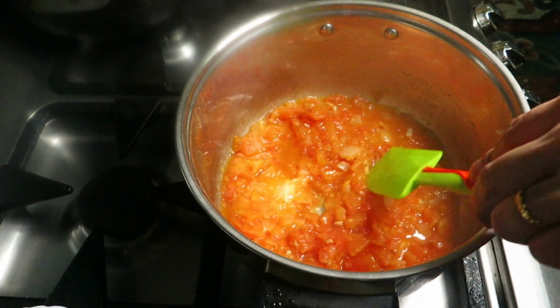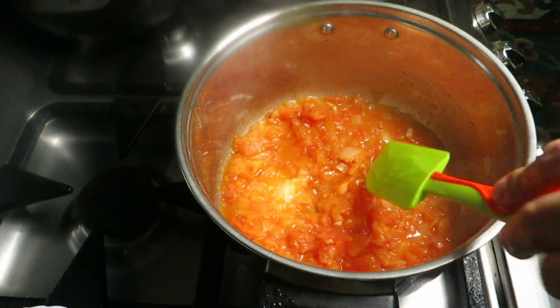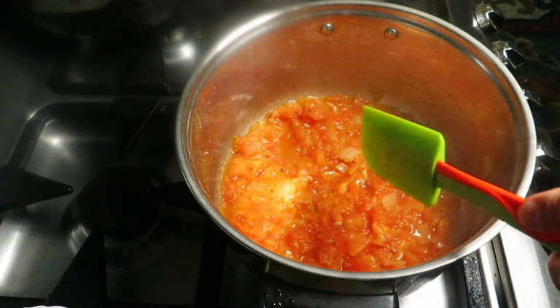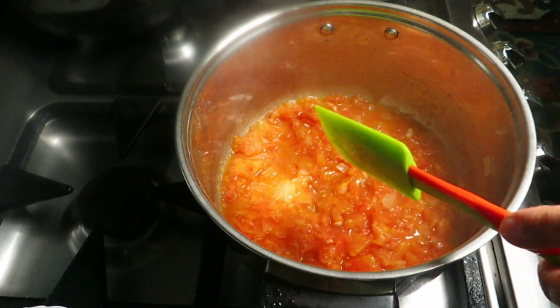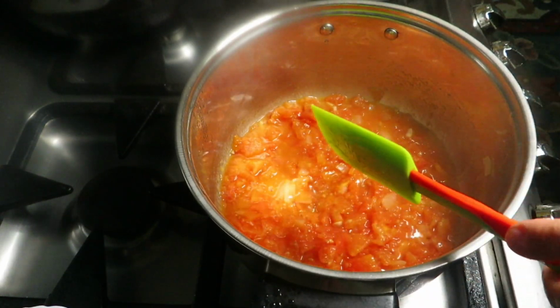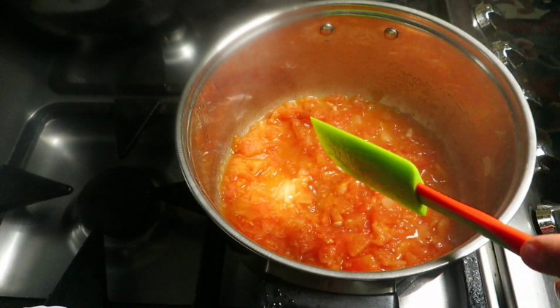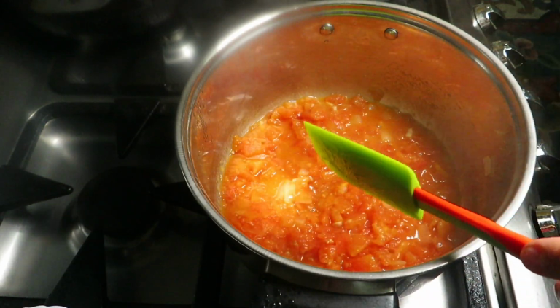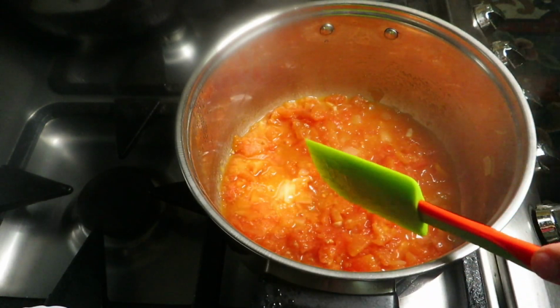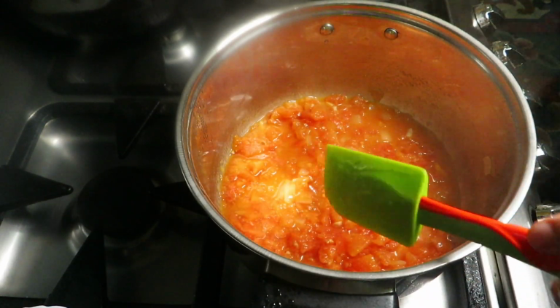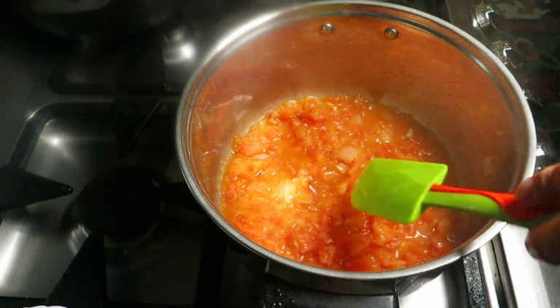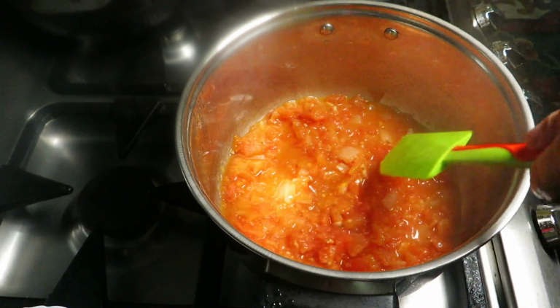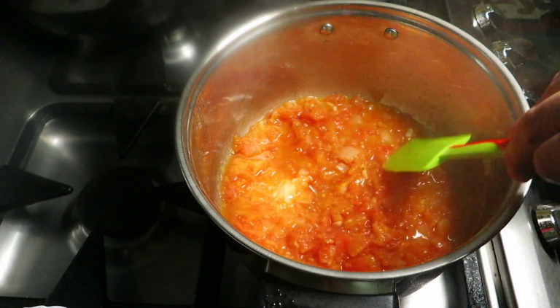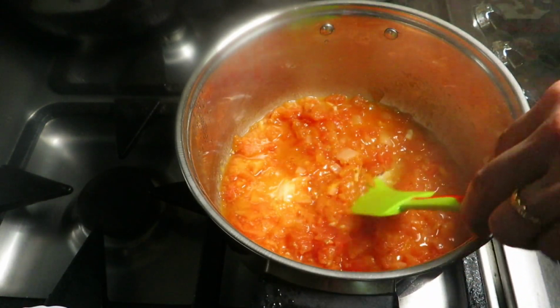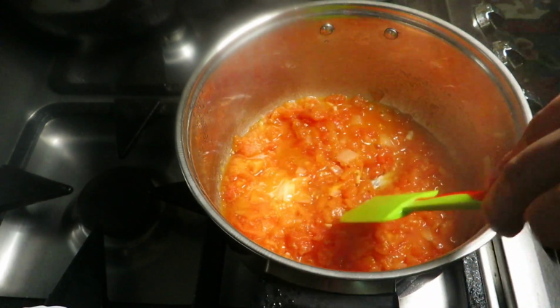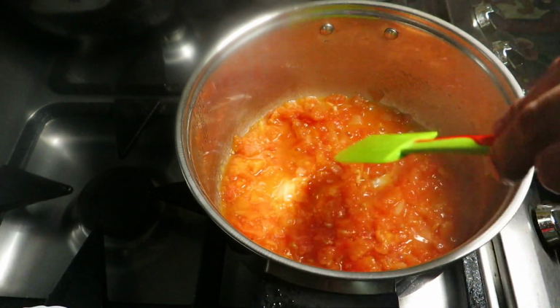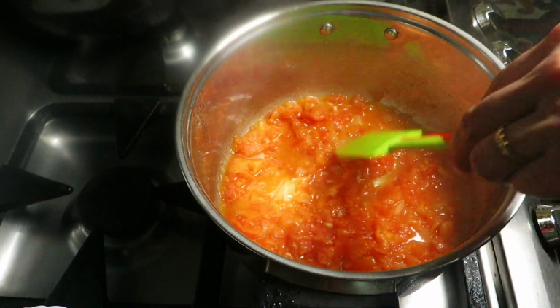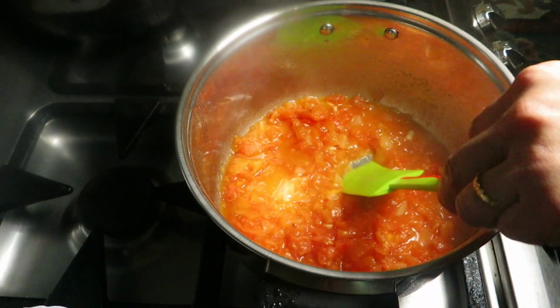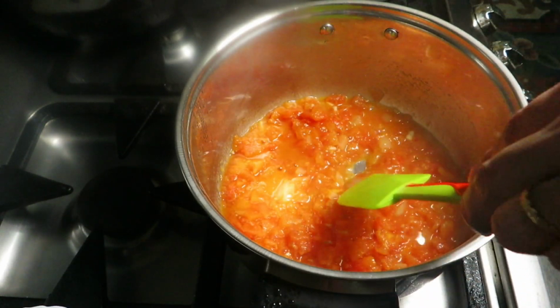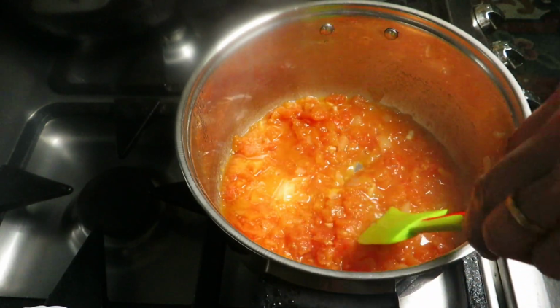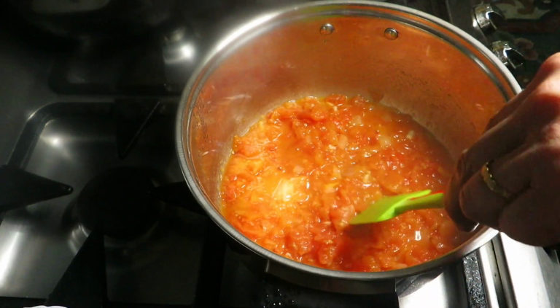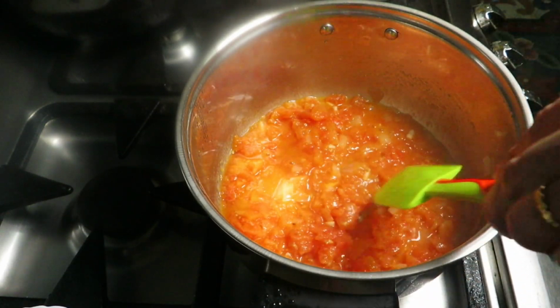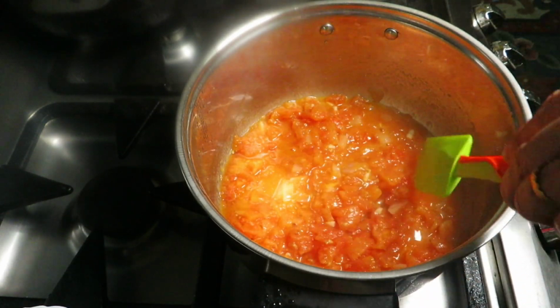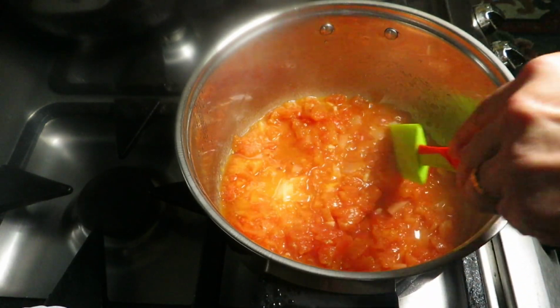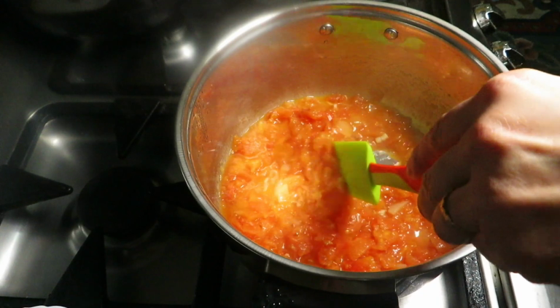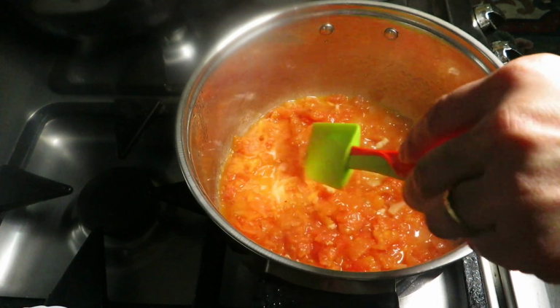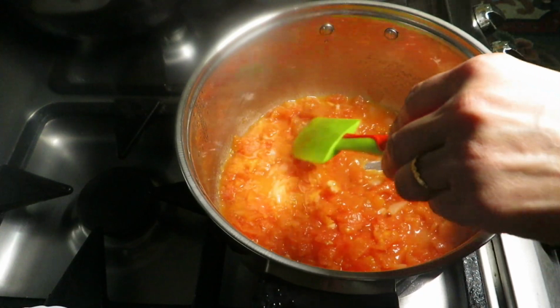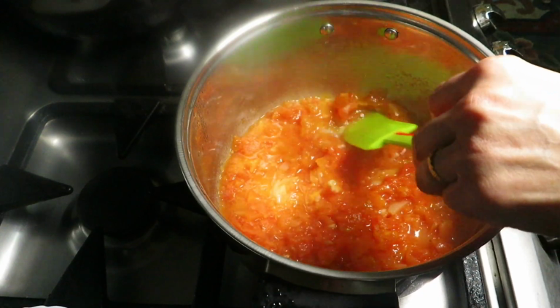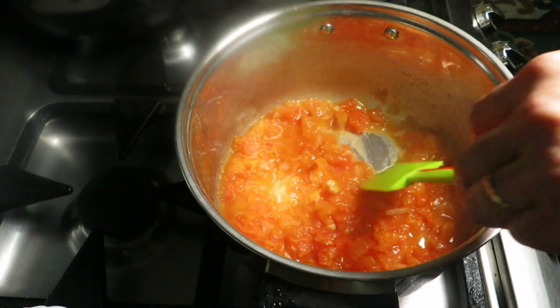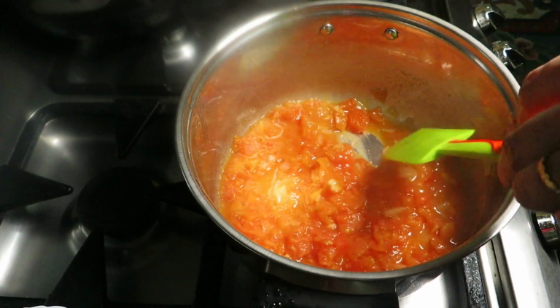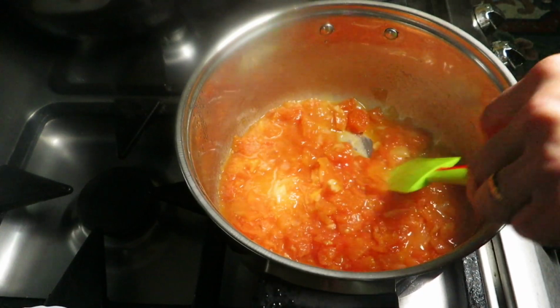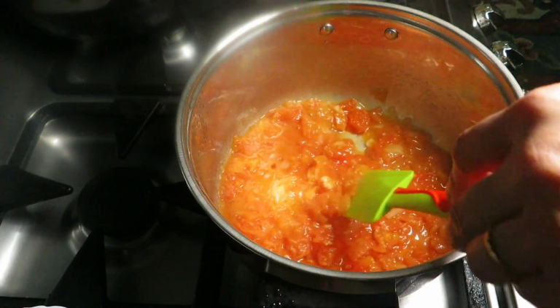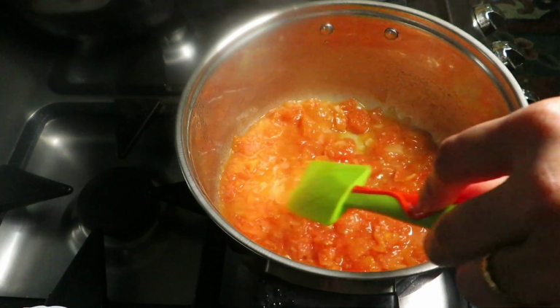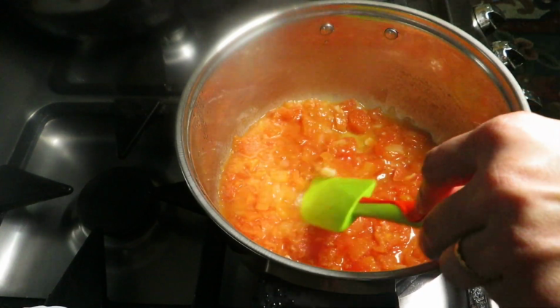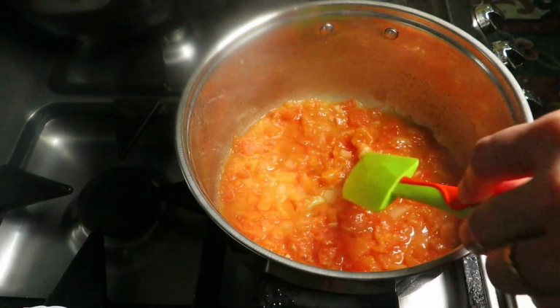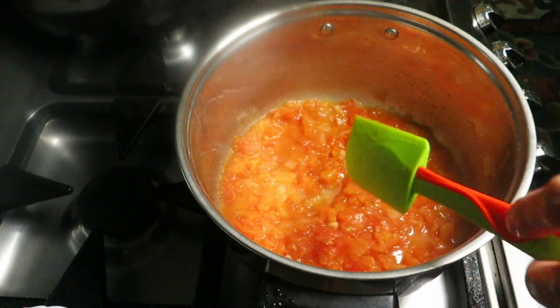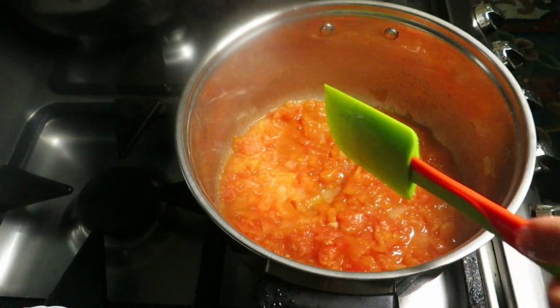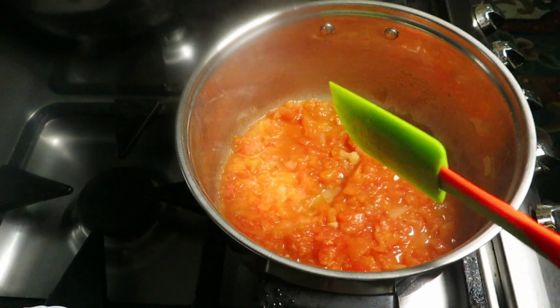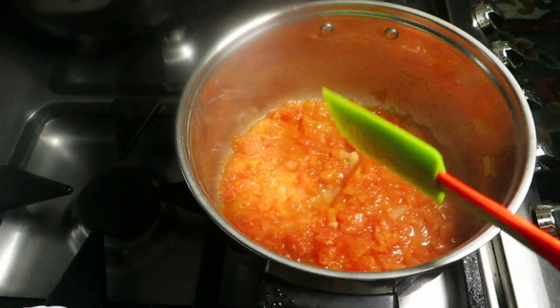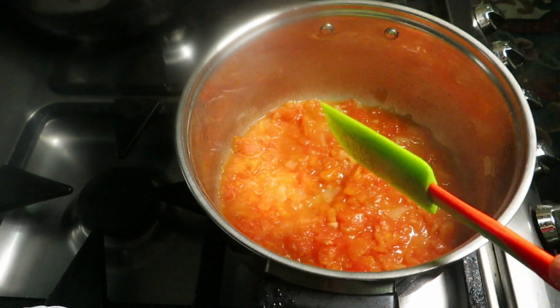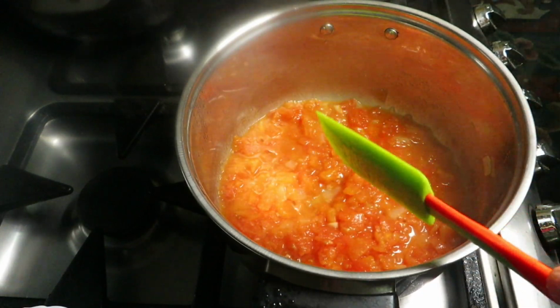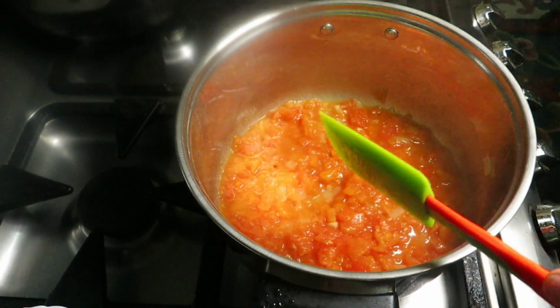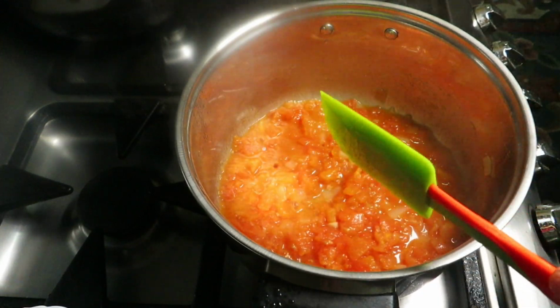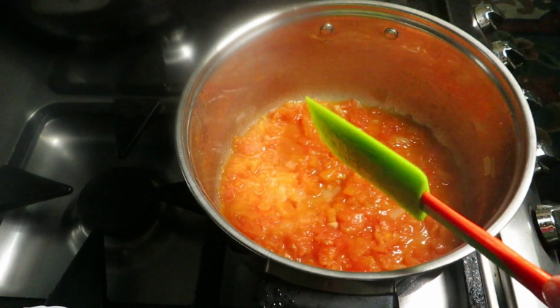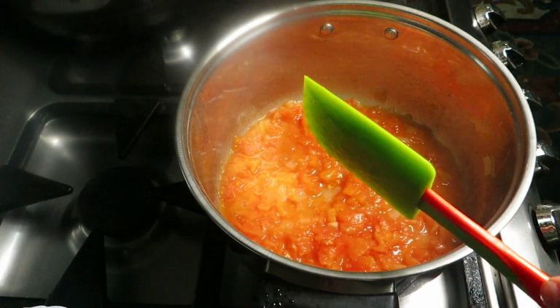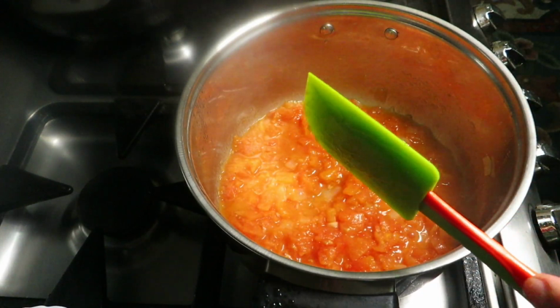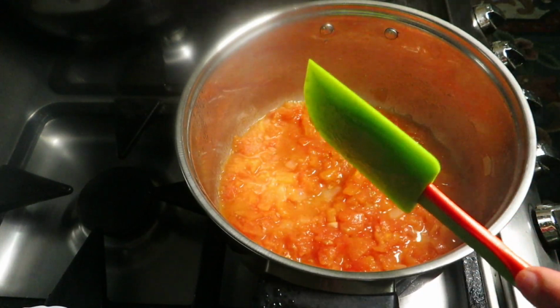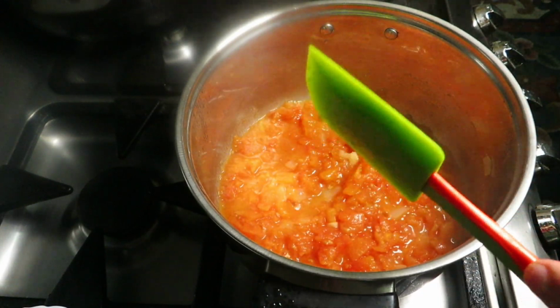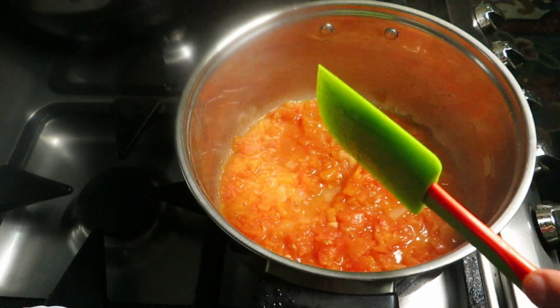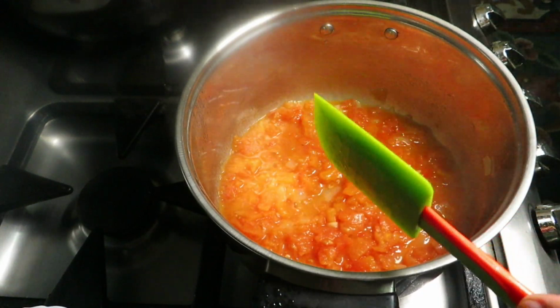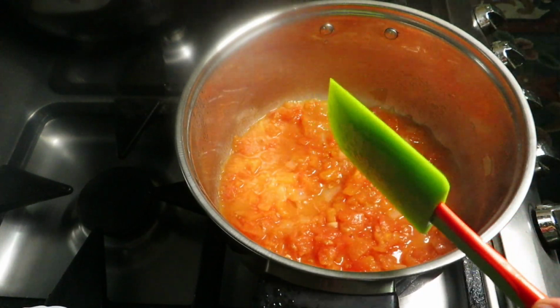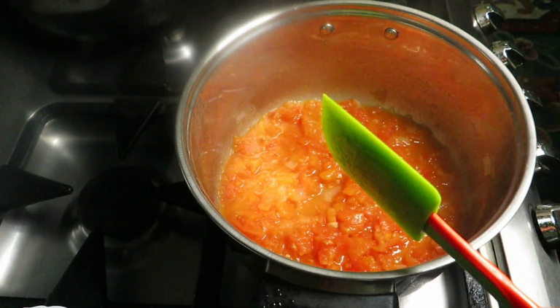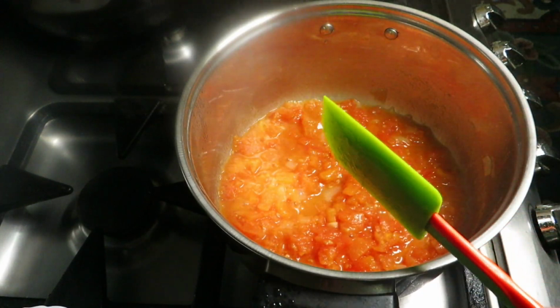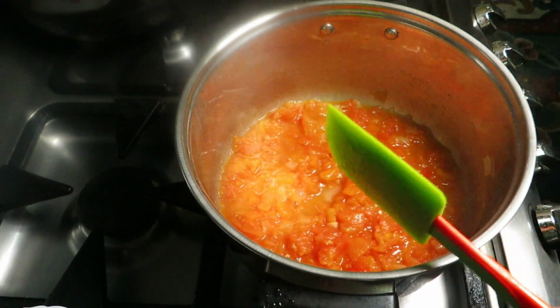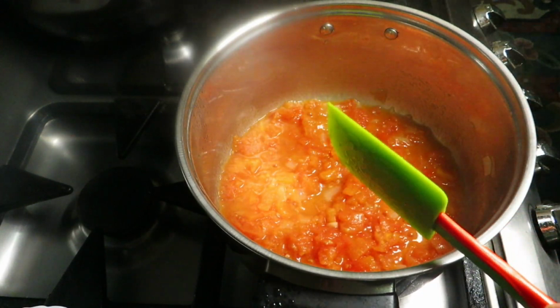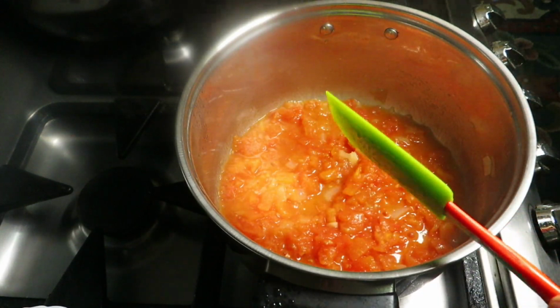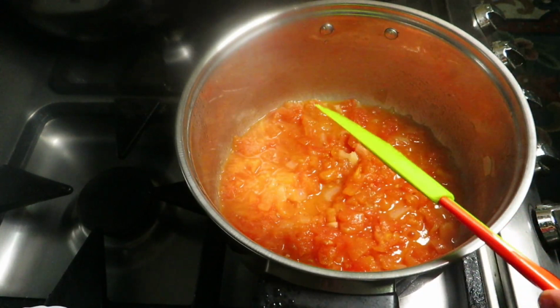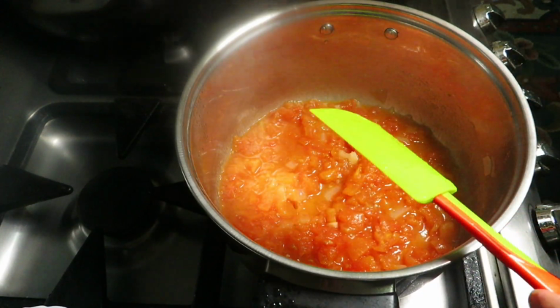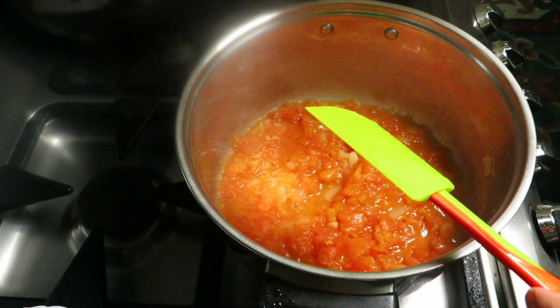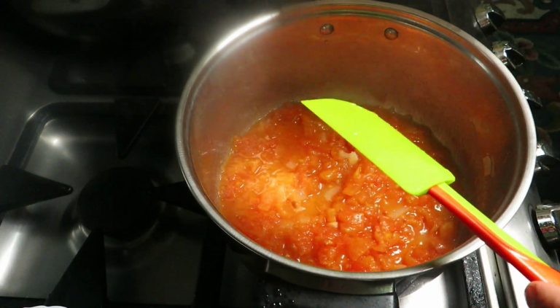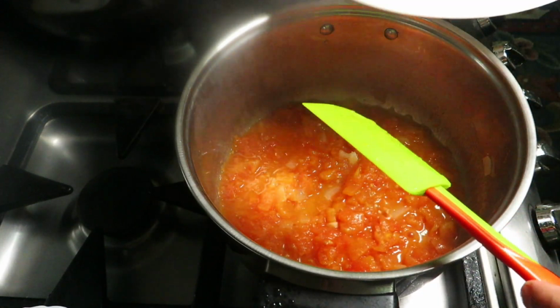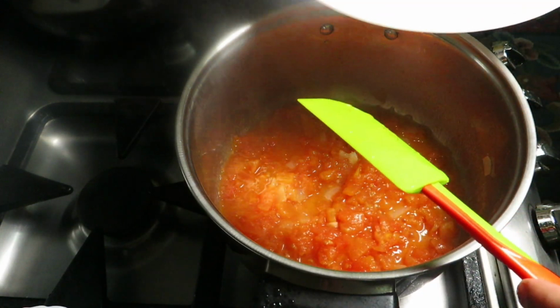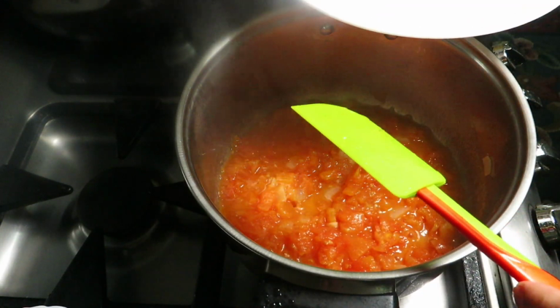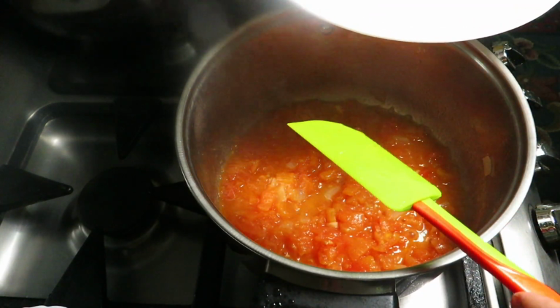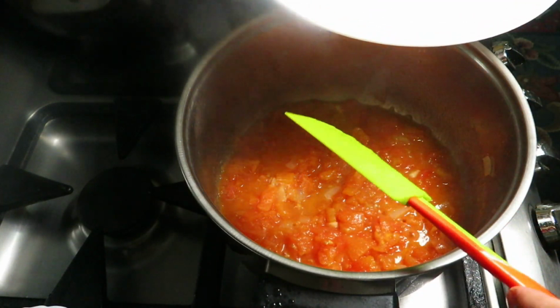We'll cook it for 10 minutes or until it's really soft. Our tomatoes are nice and soft now, and you can cook more than 10 minutes if your tomatoes take longer to get soft.